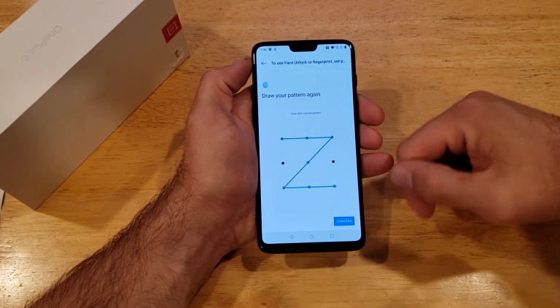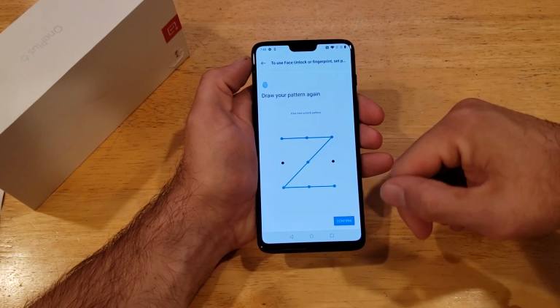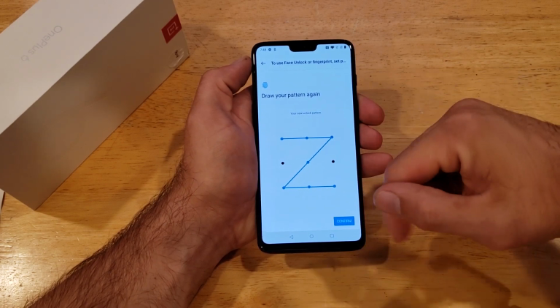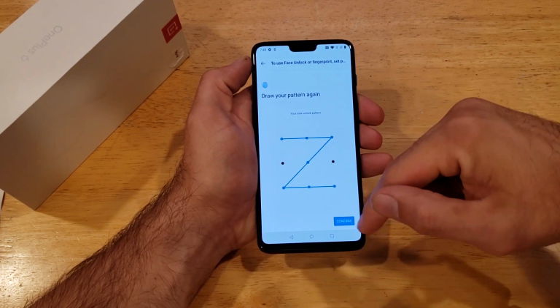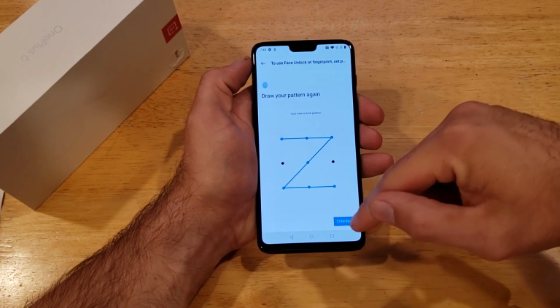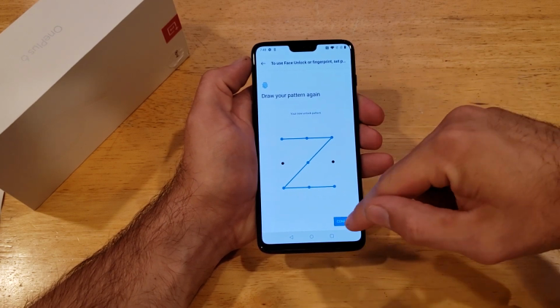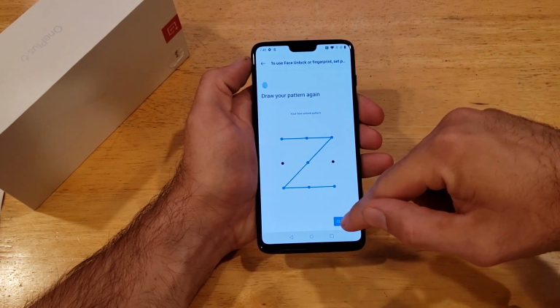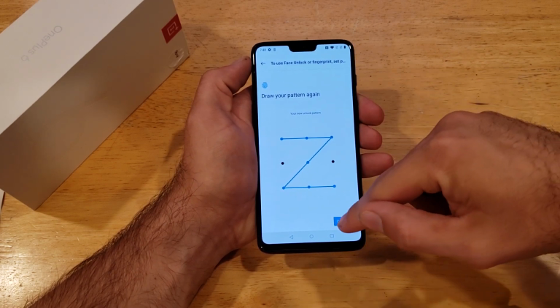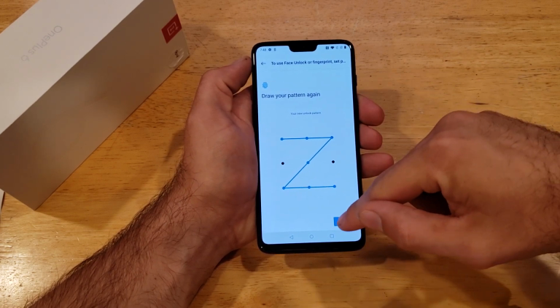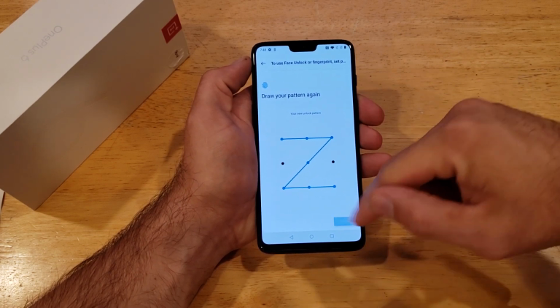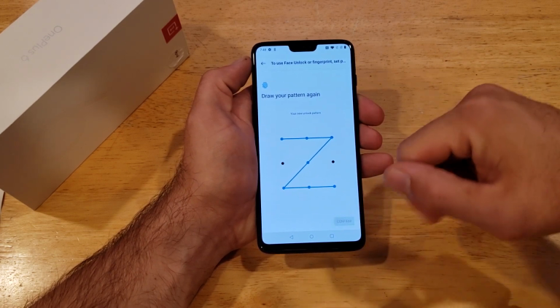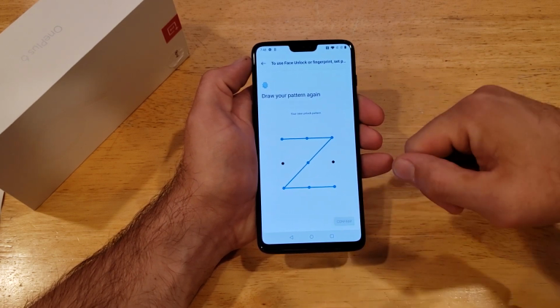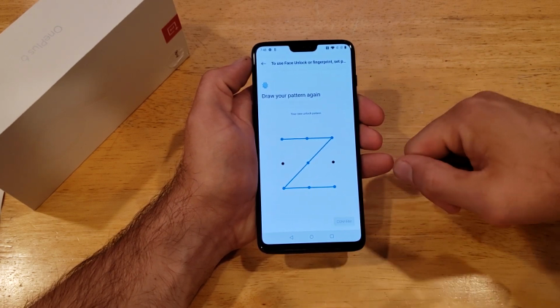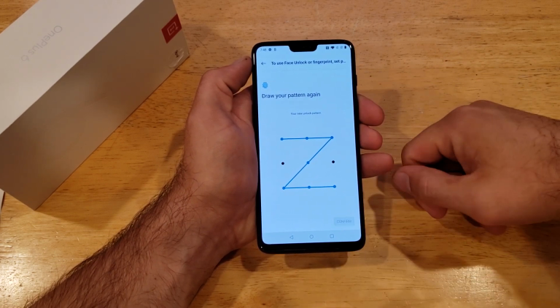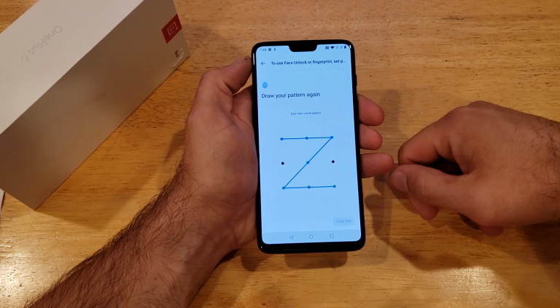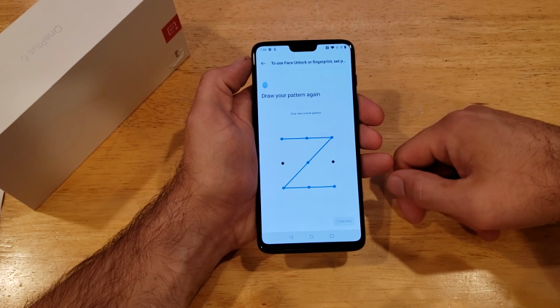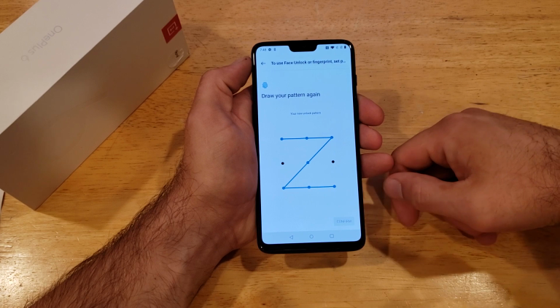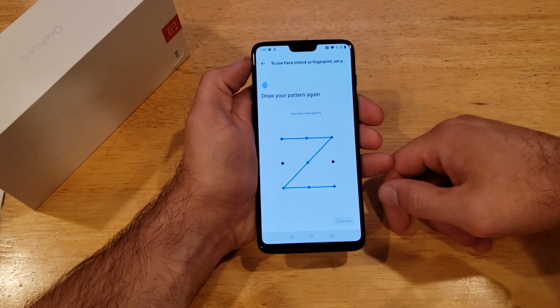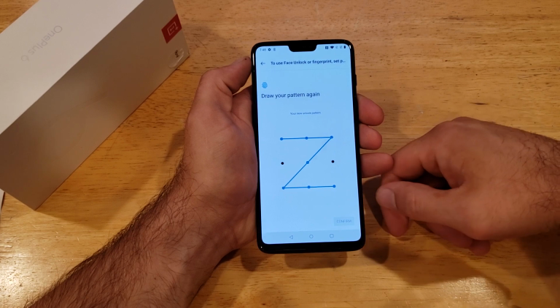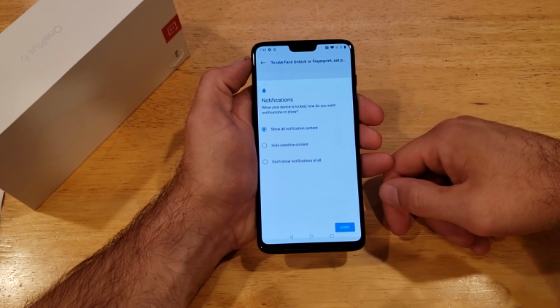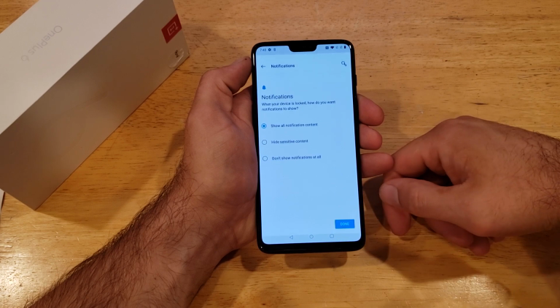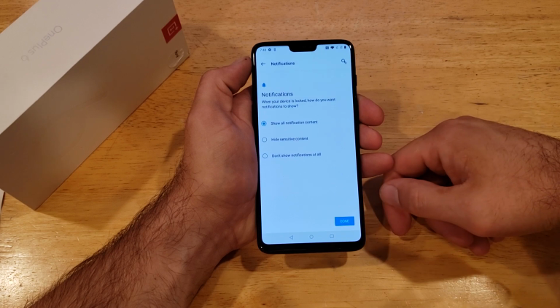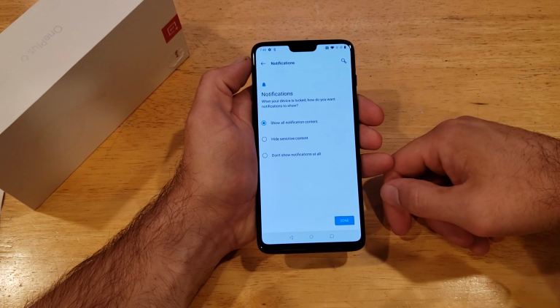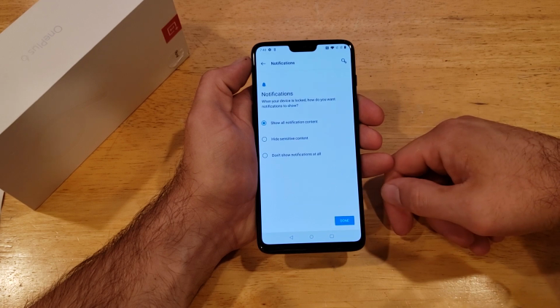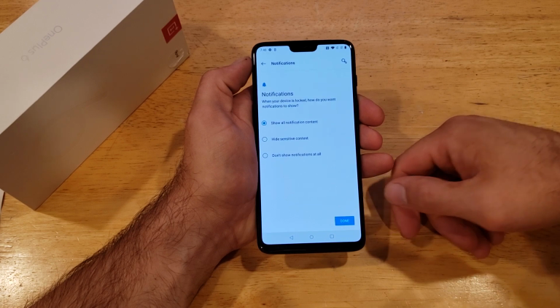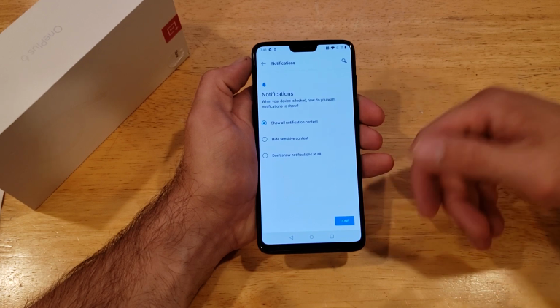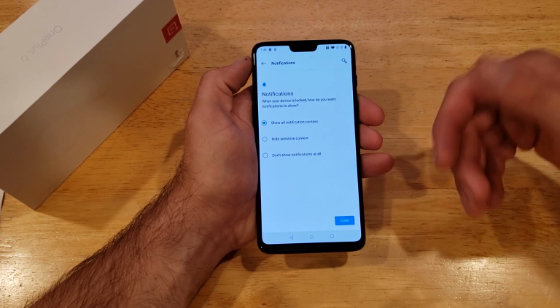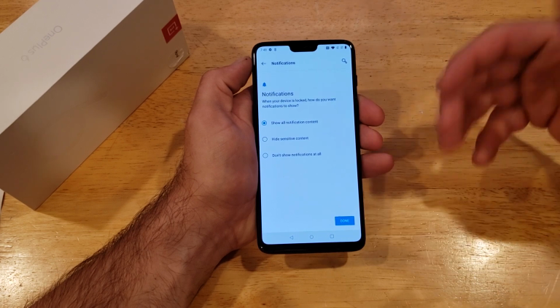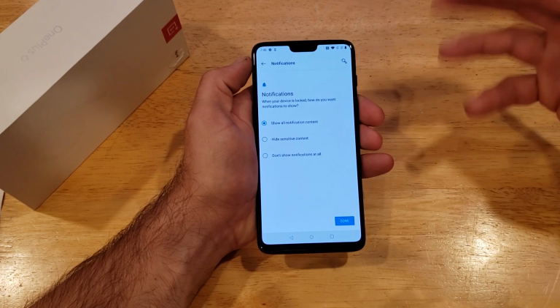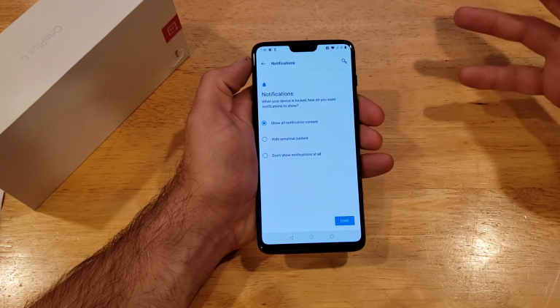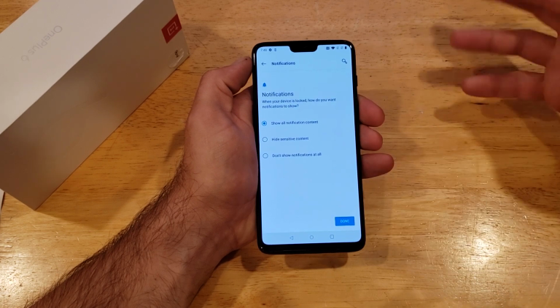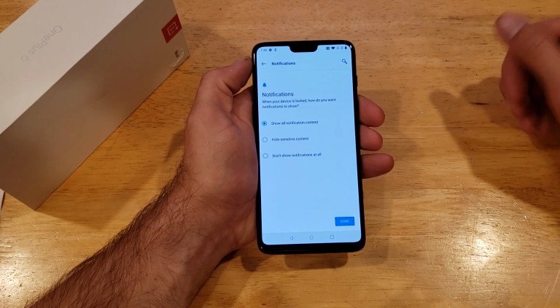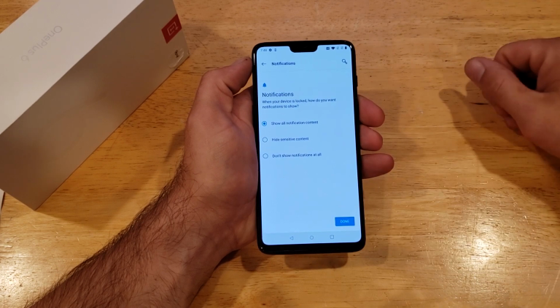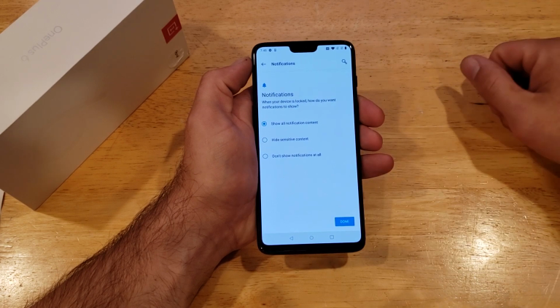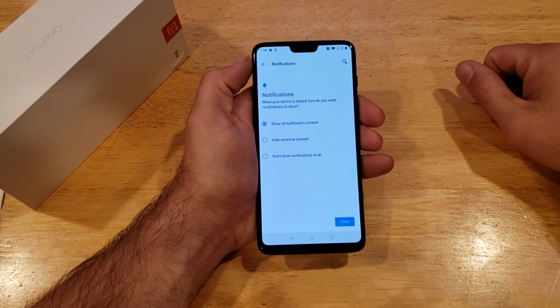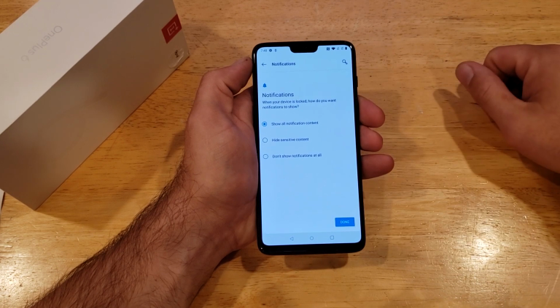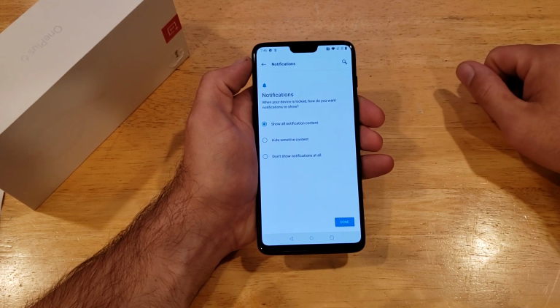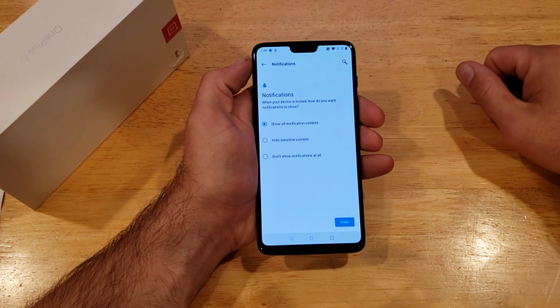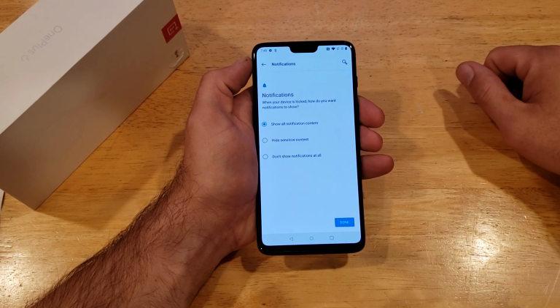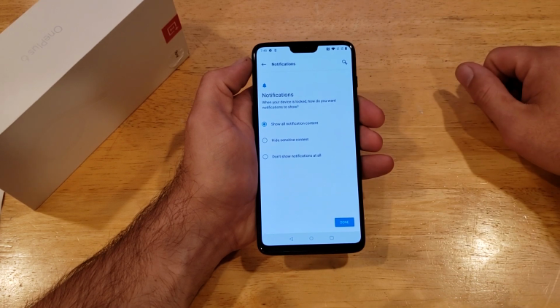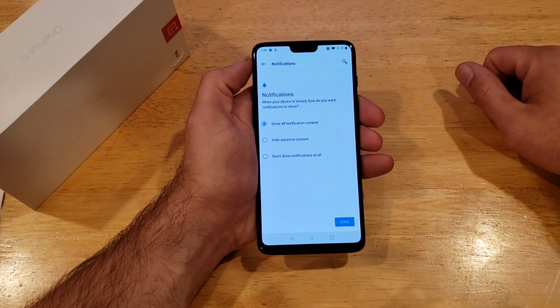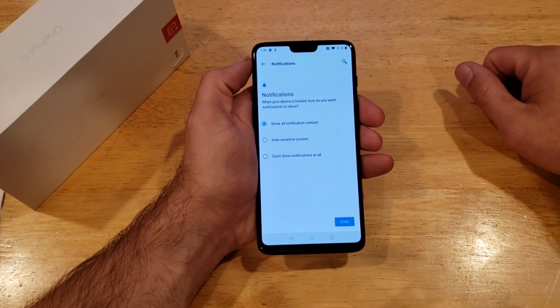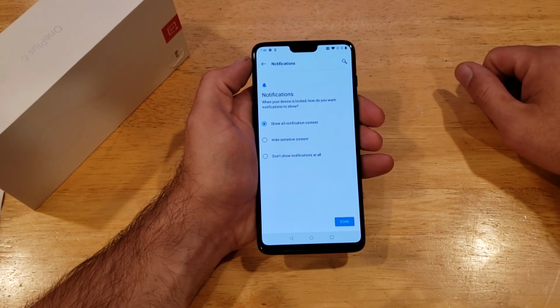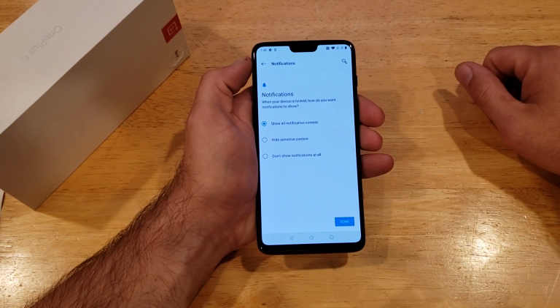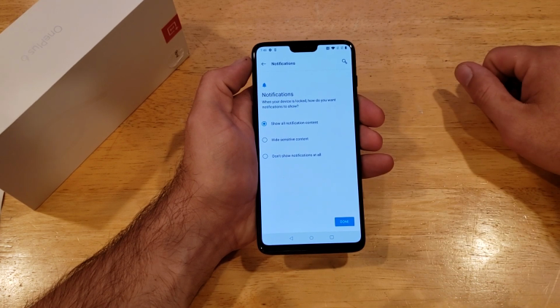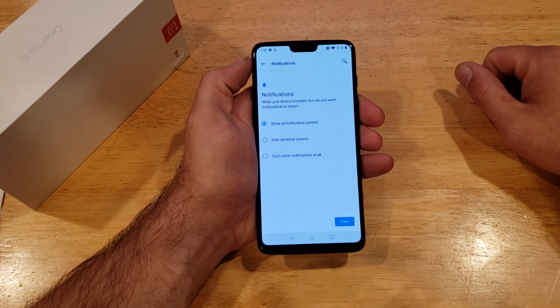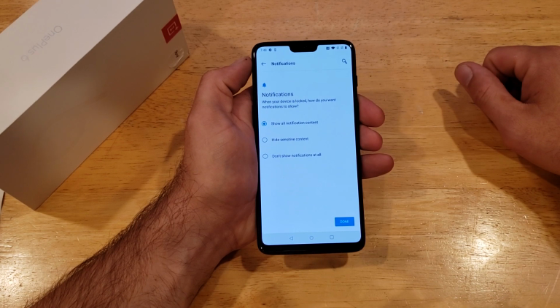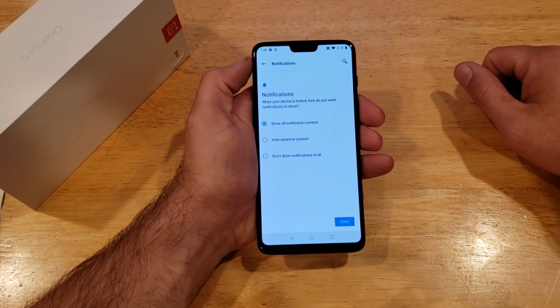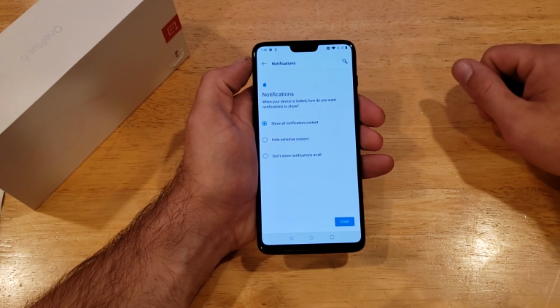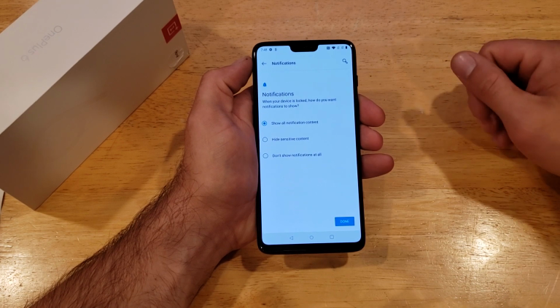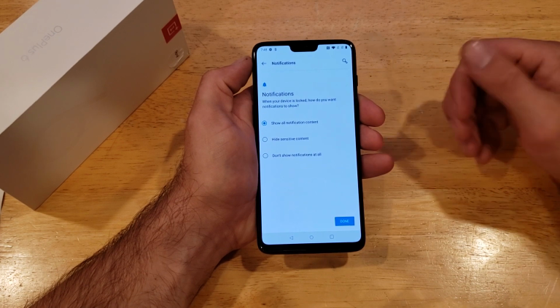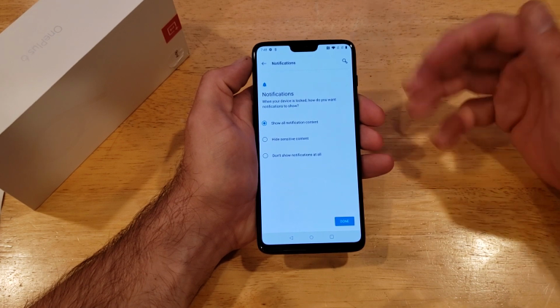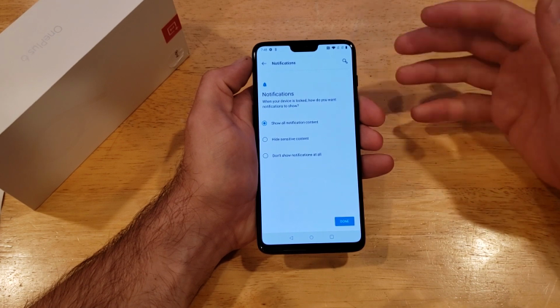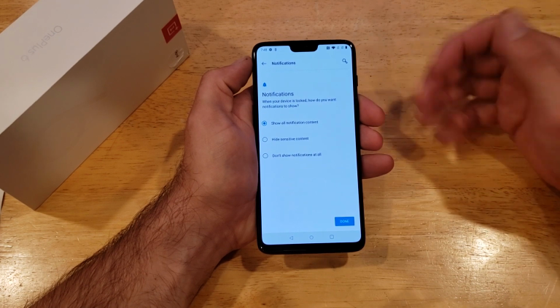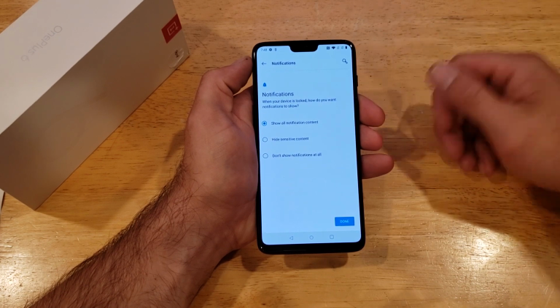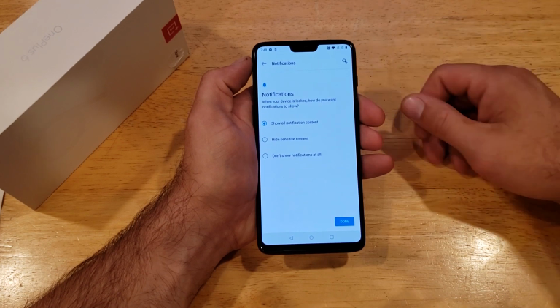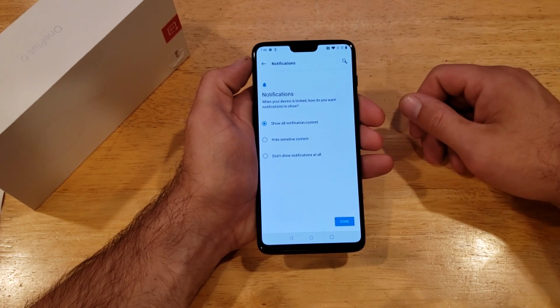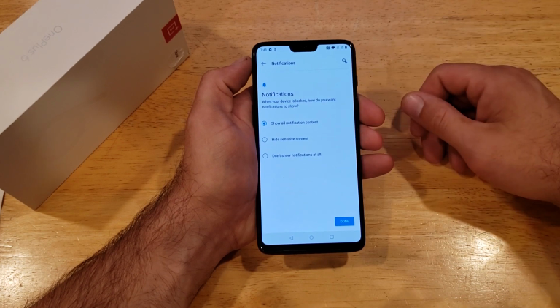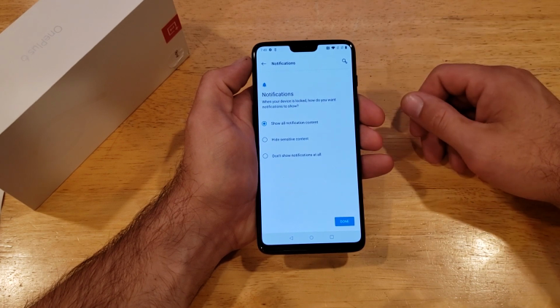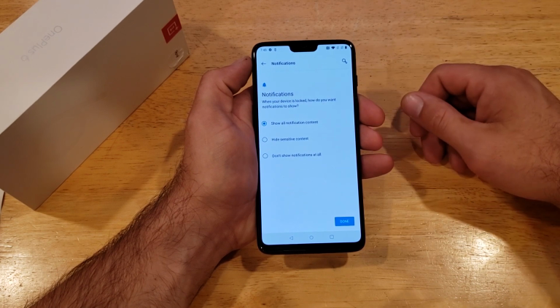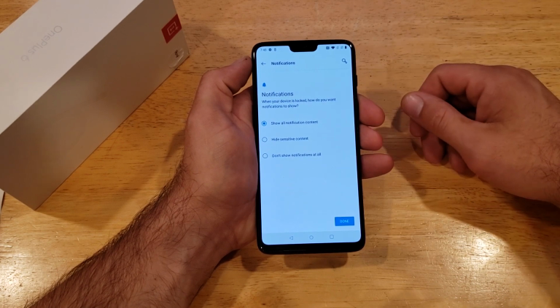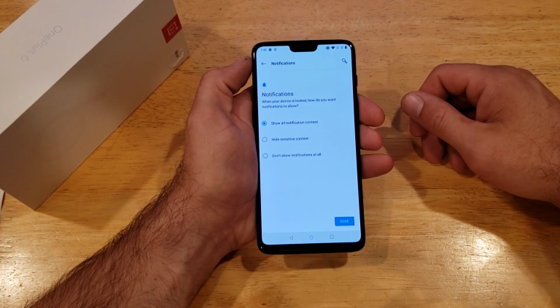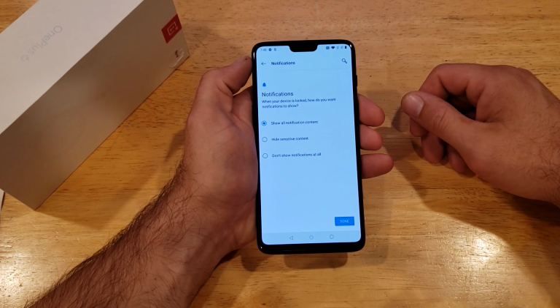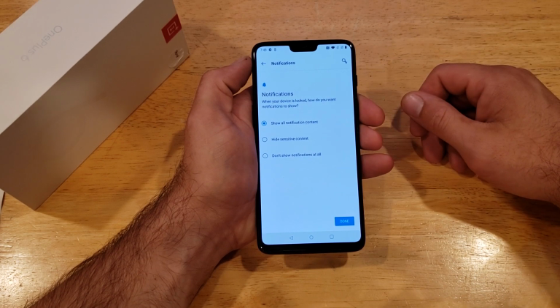So we put the pattern in, and then we do it a second time just to make sure we're doing it right, and hit Next.